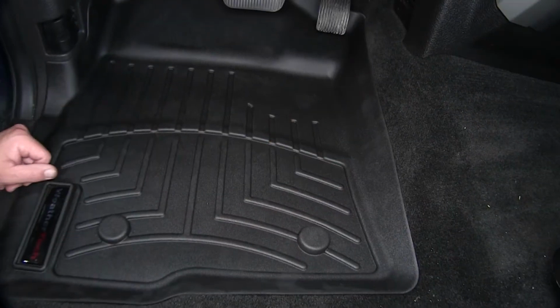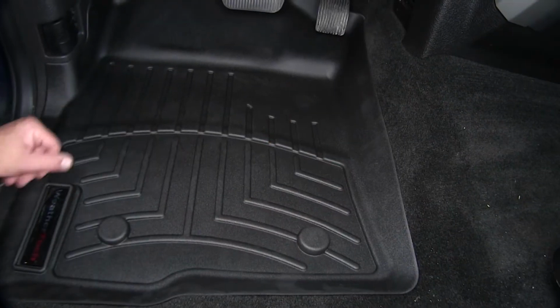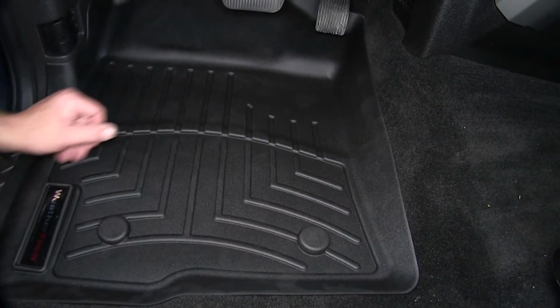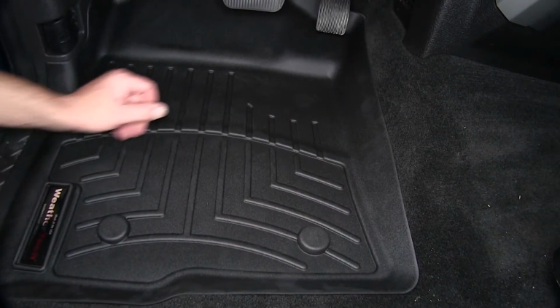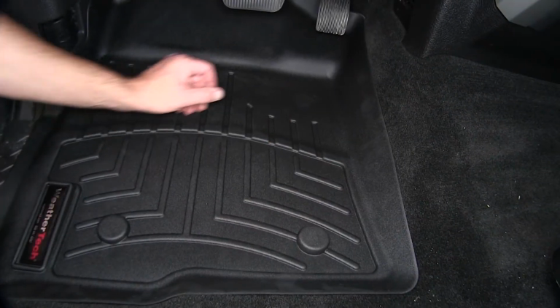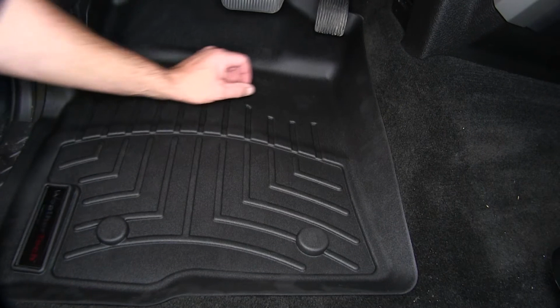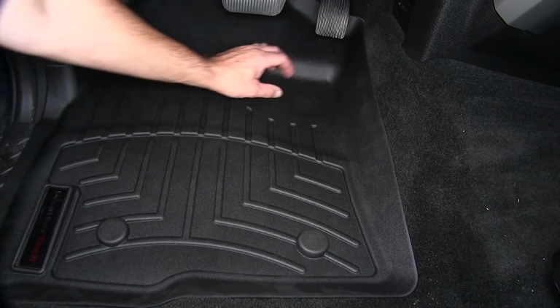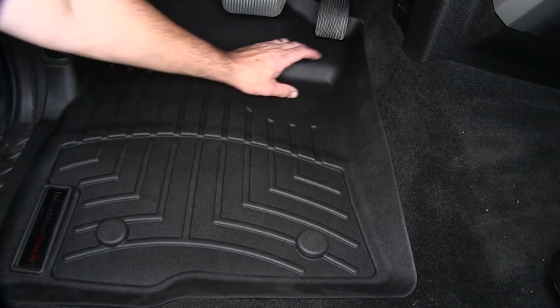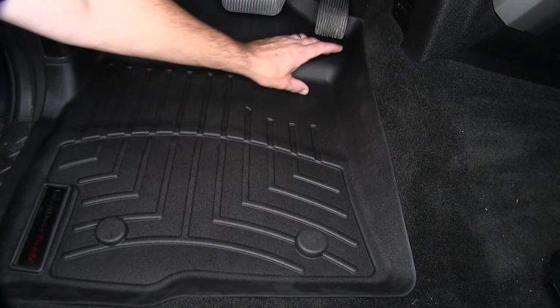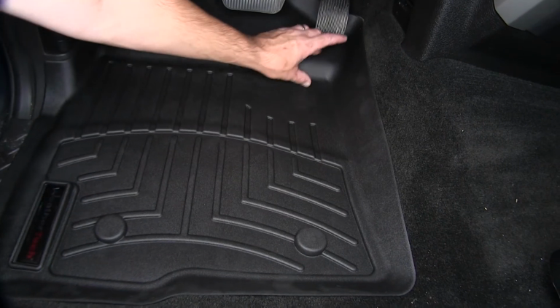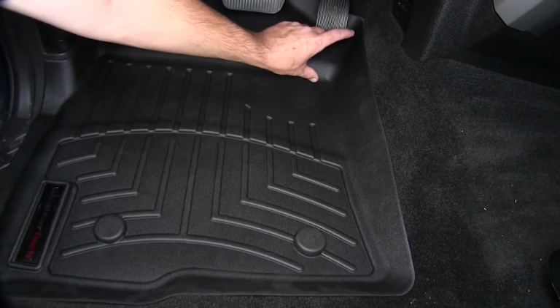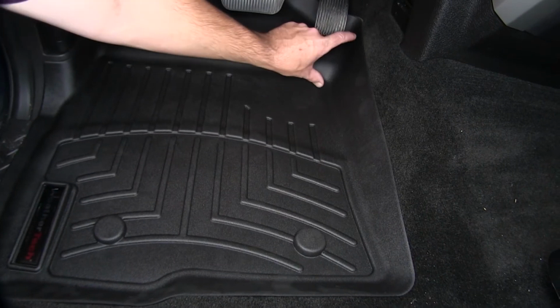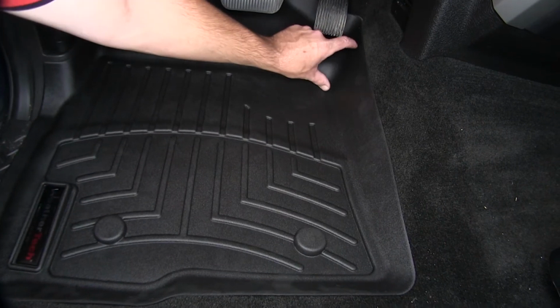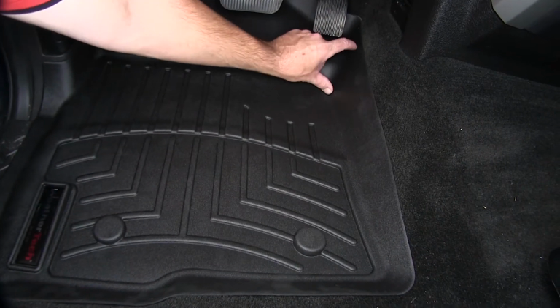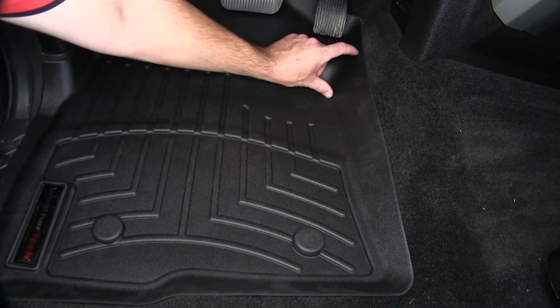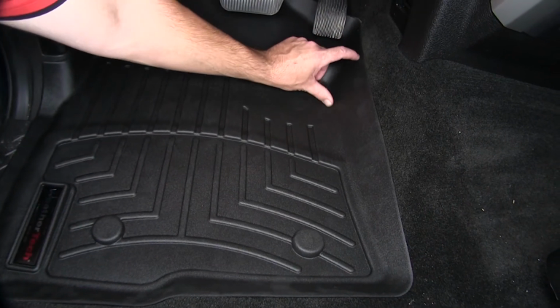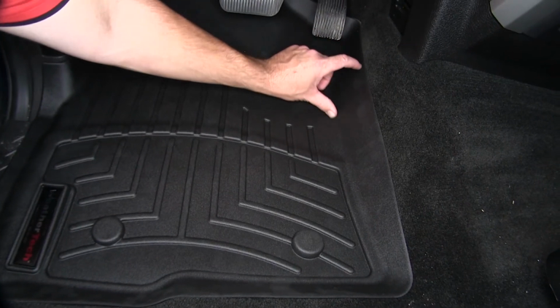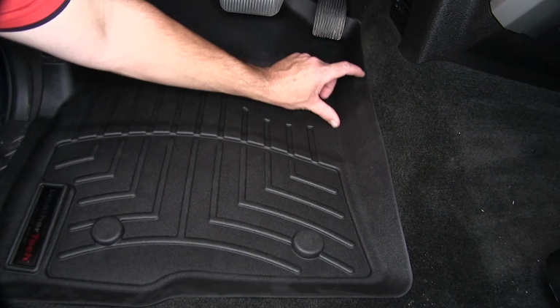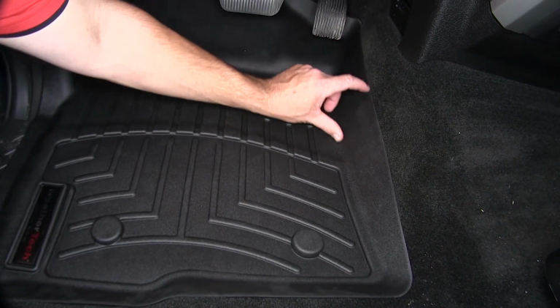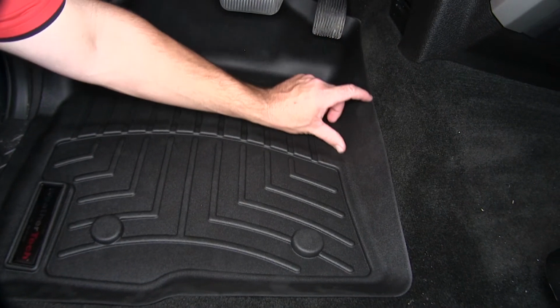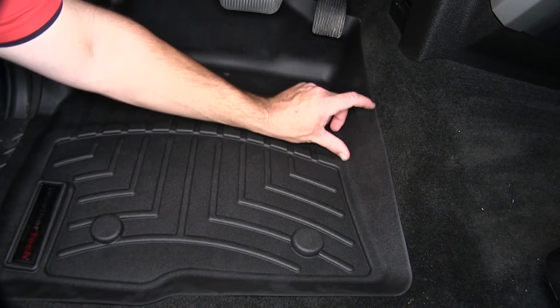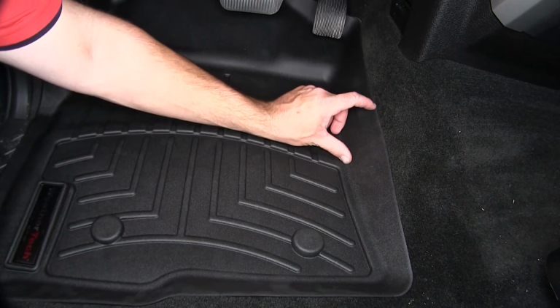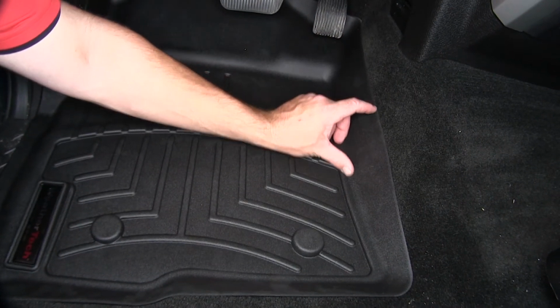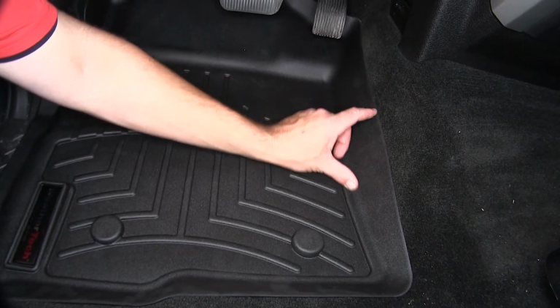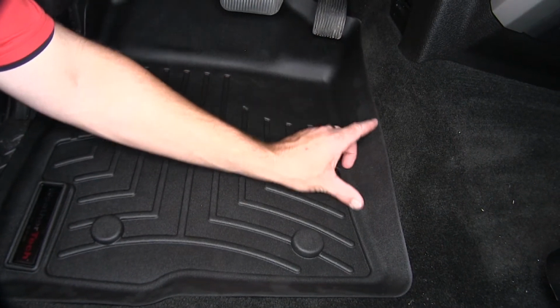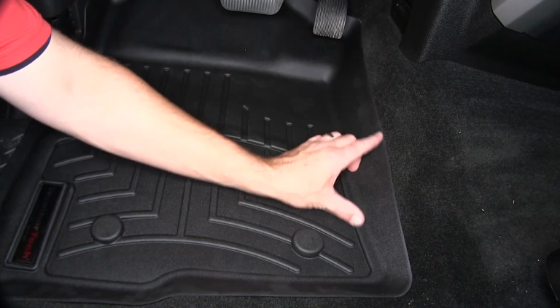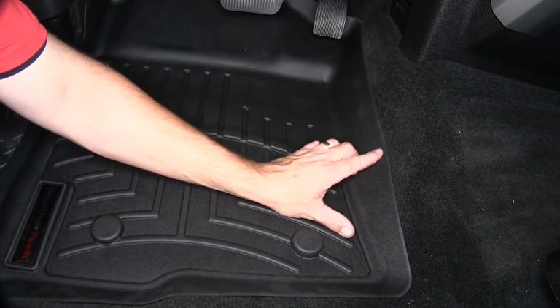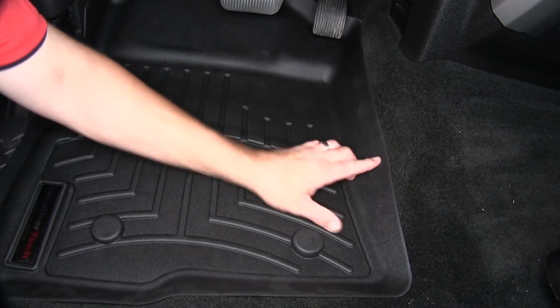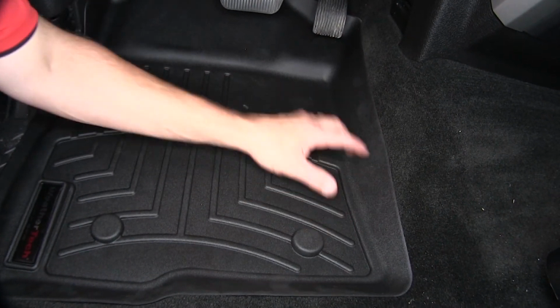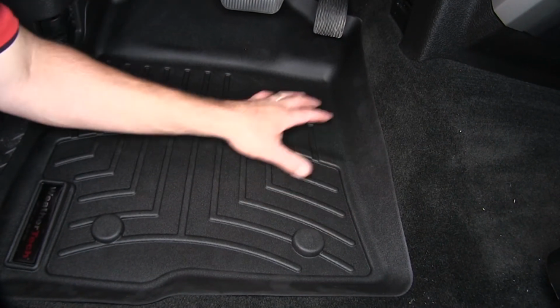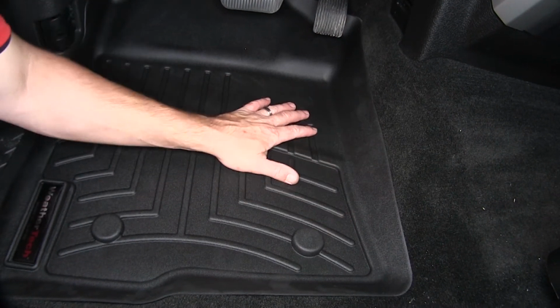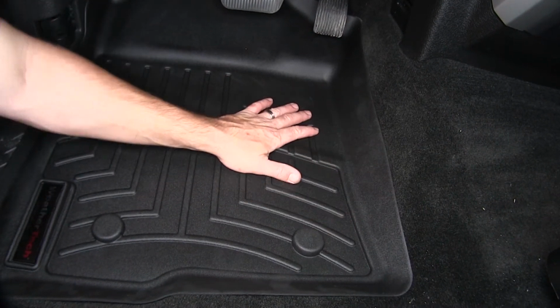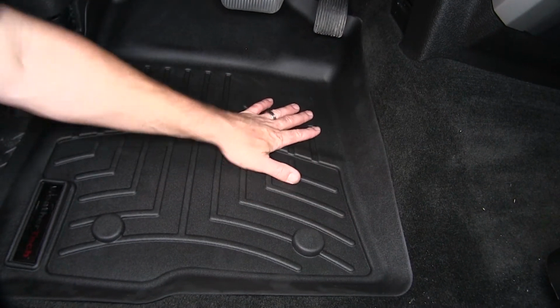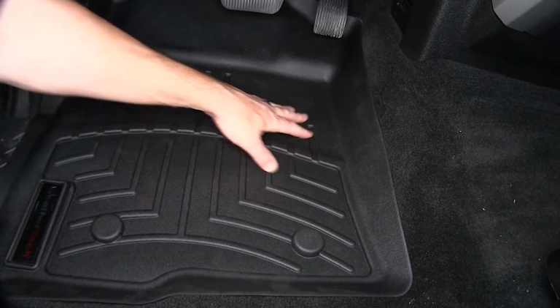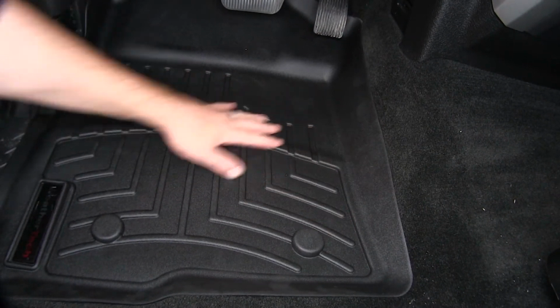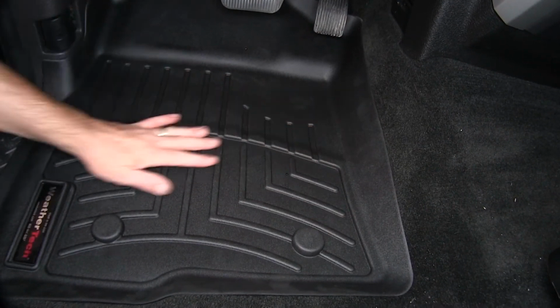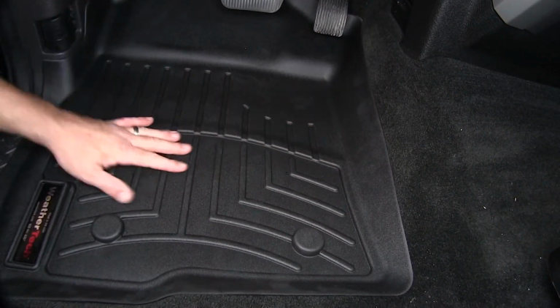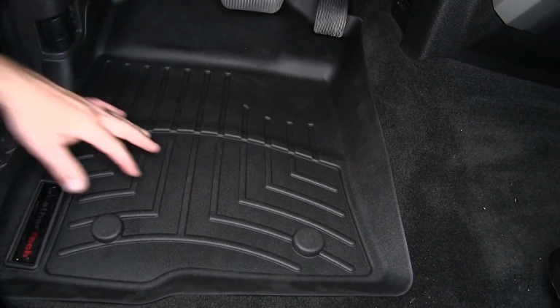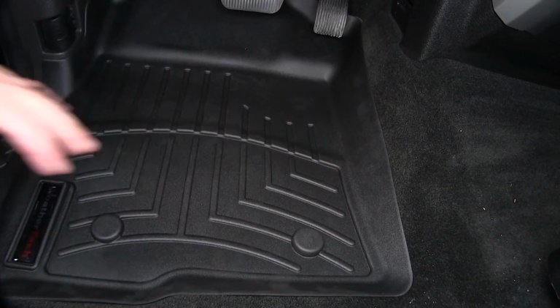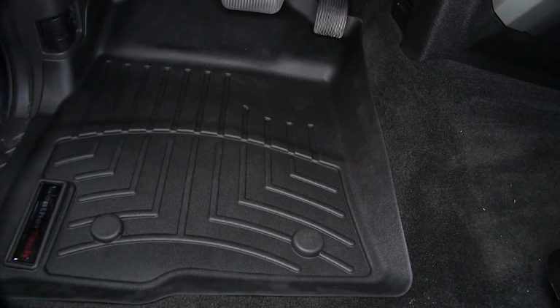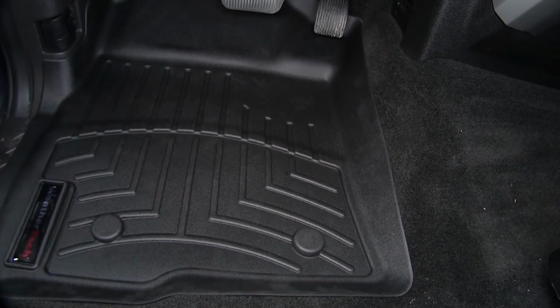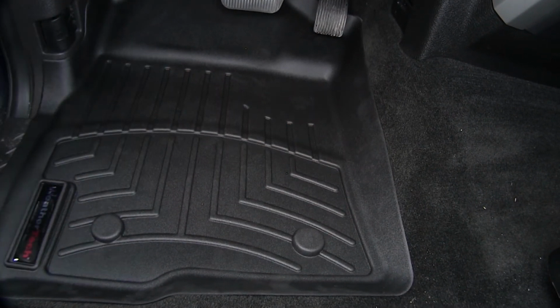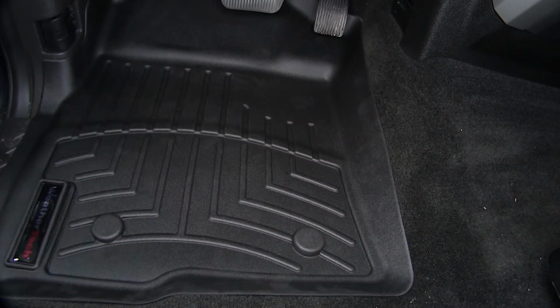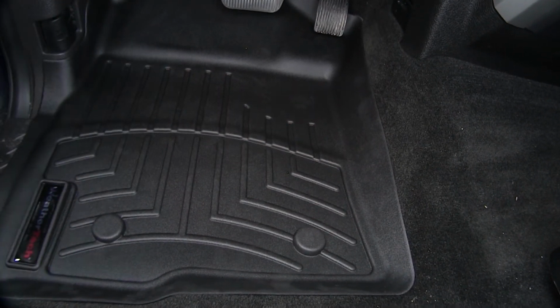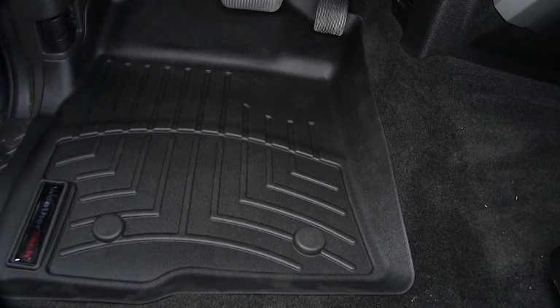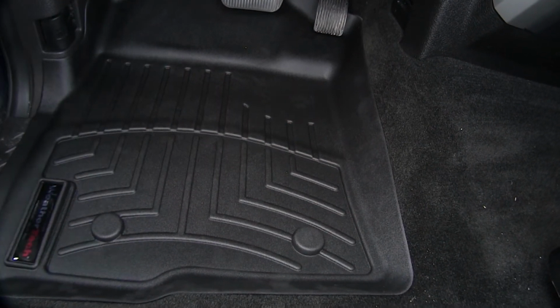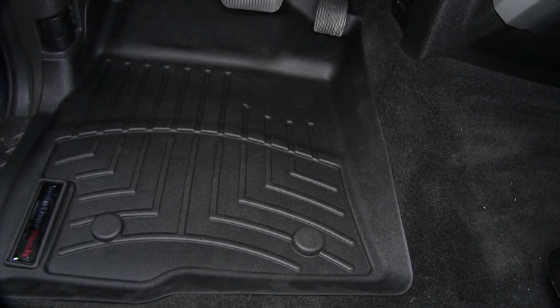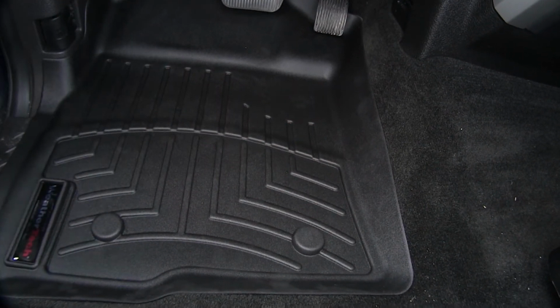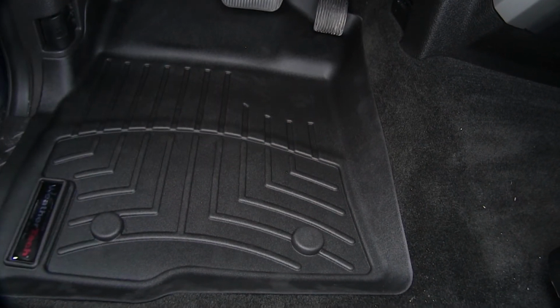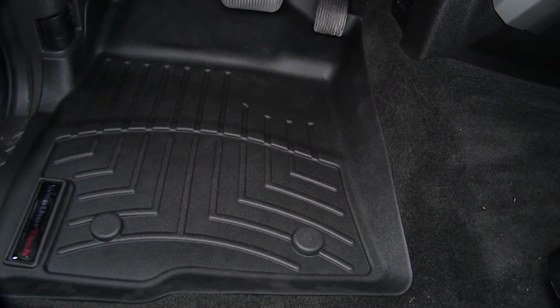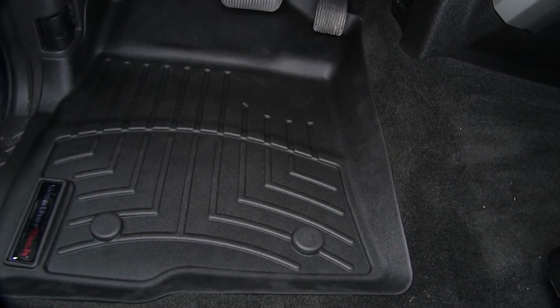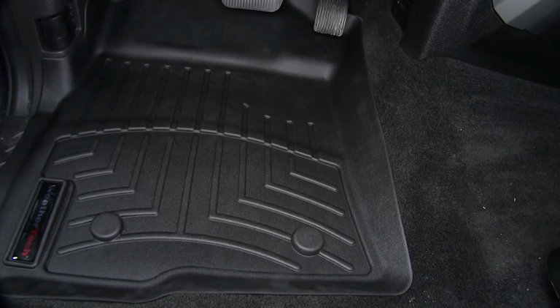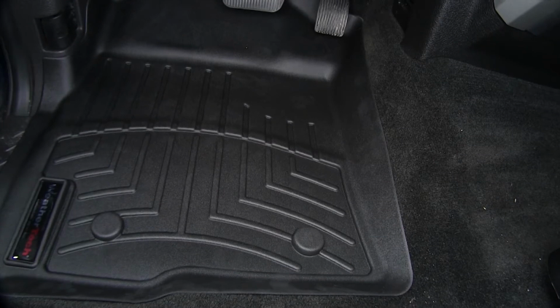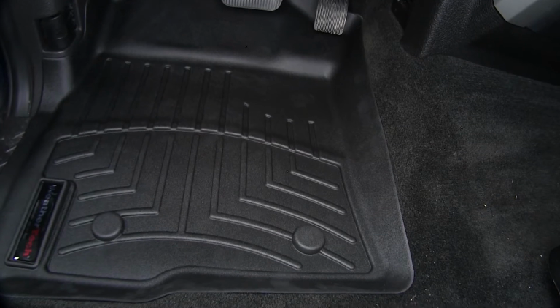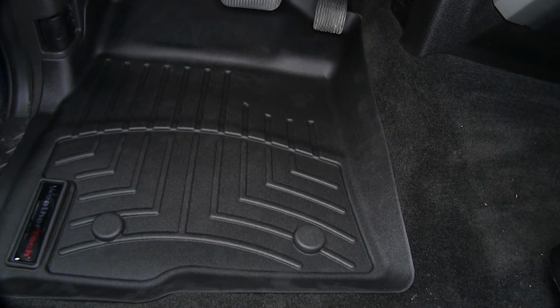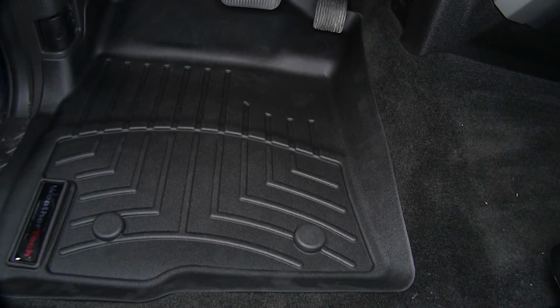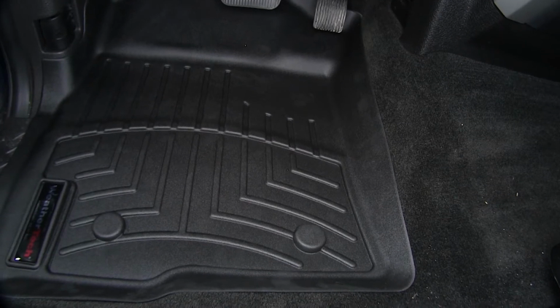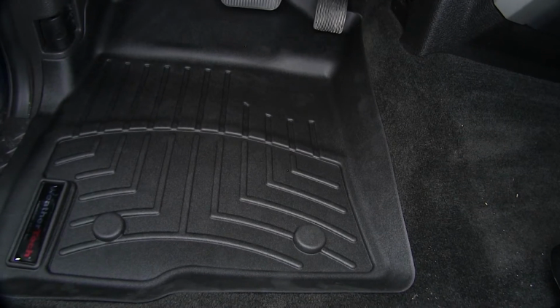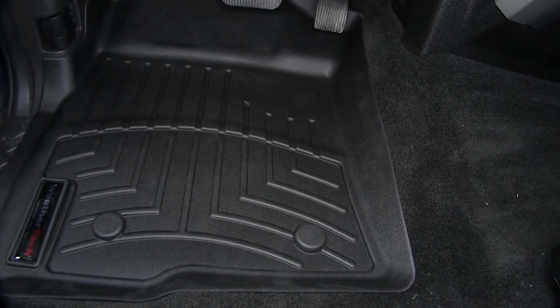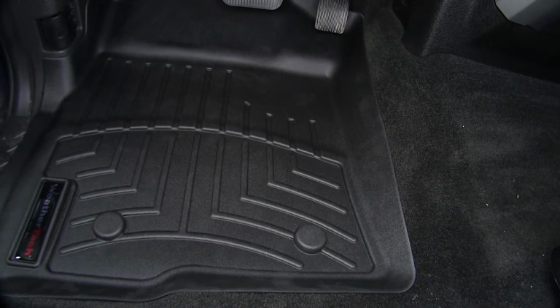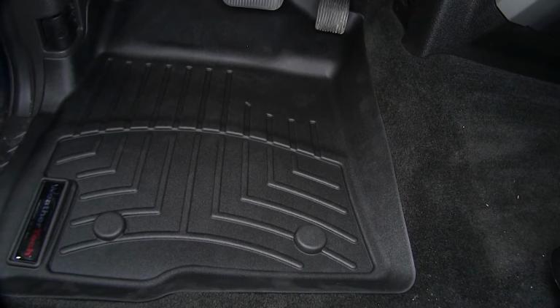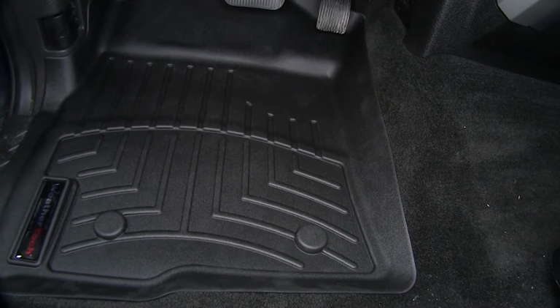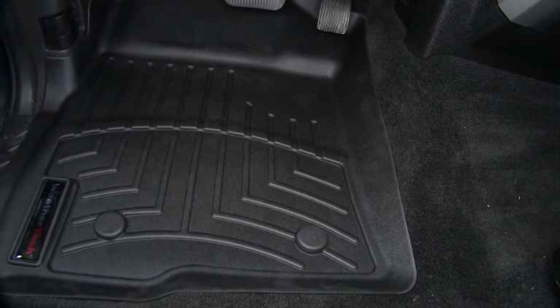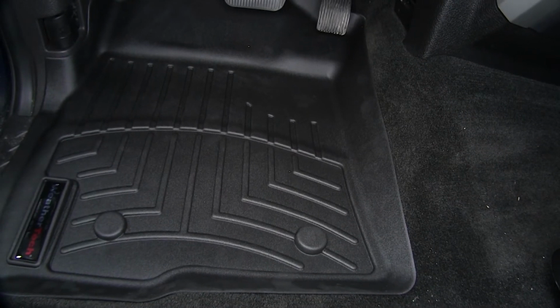Then as we come back down the console, we've got our raised outer edge to really help keep that dirt and debris contained on the liner and off of our carpeting.